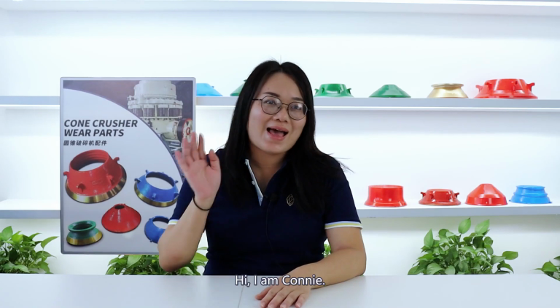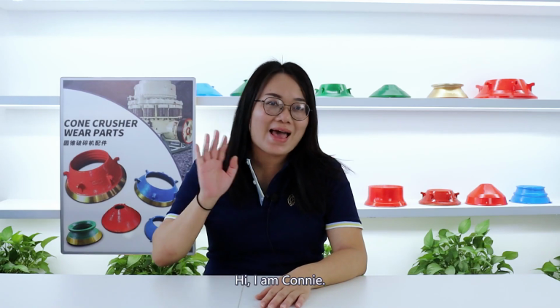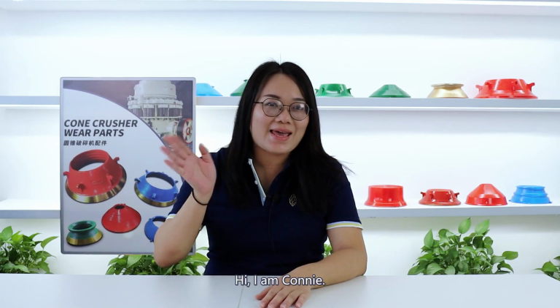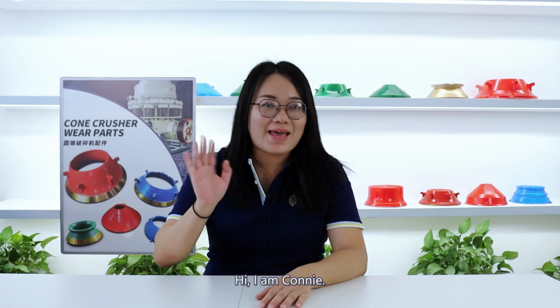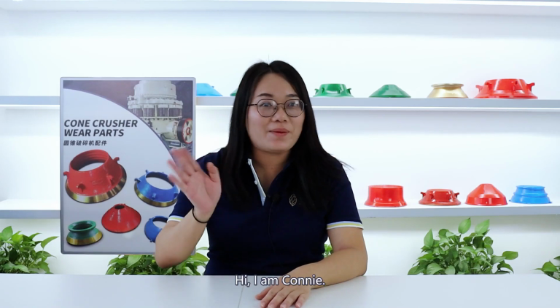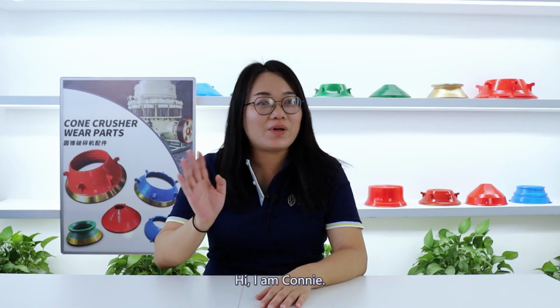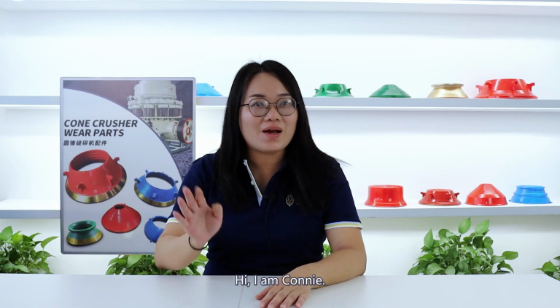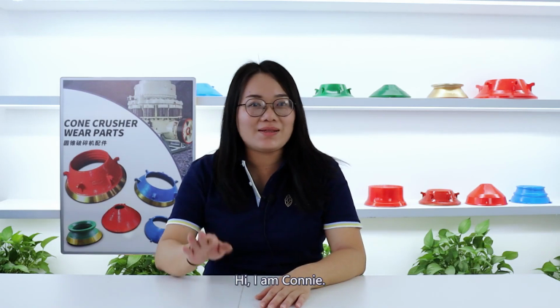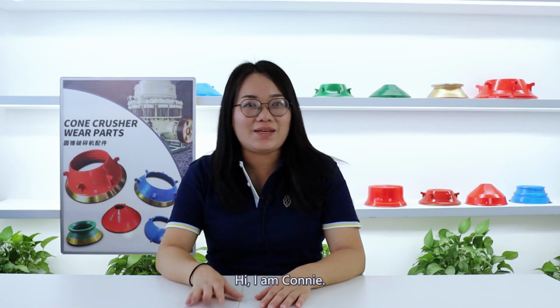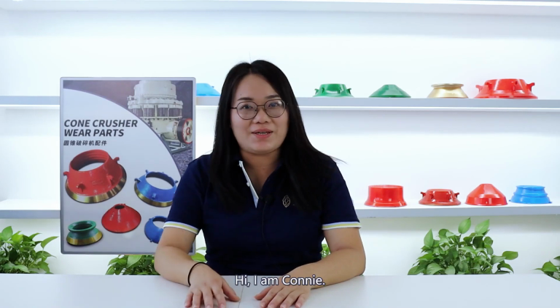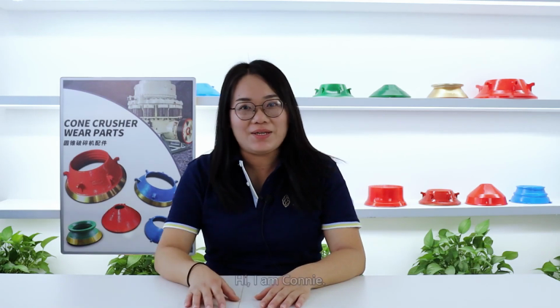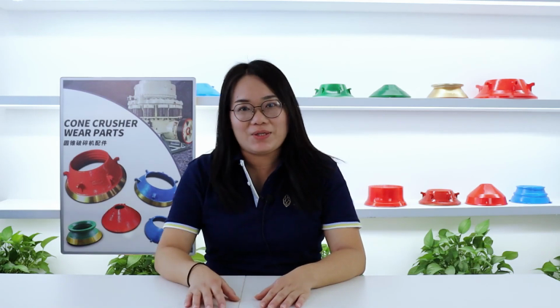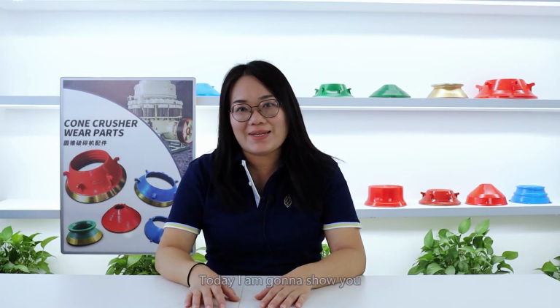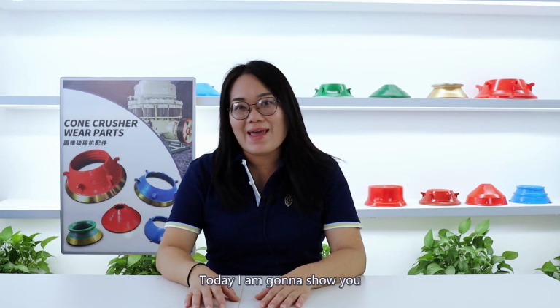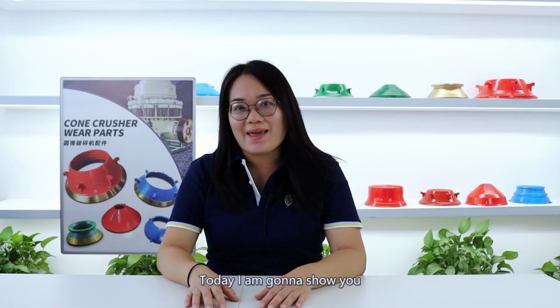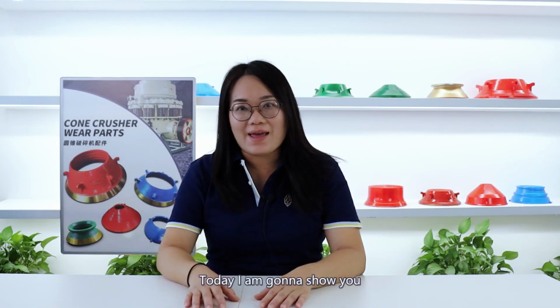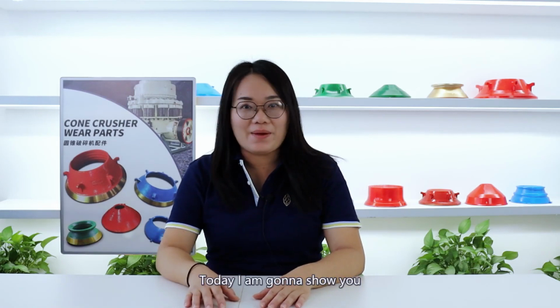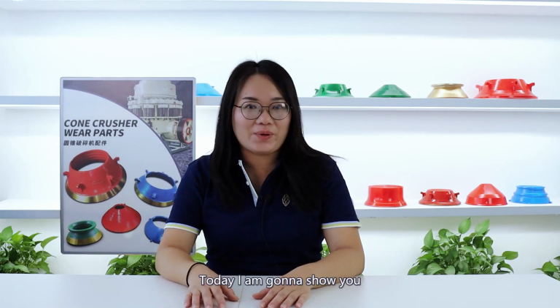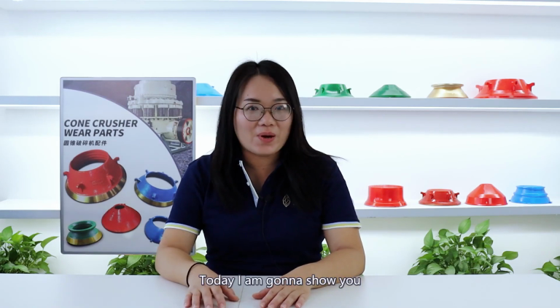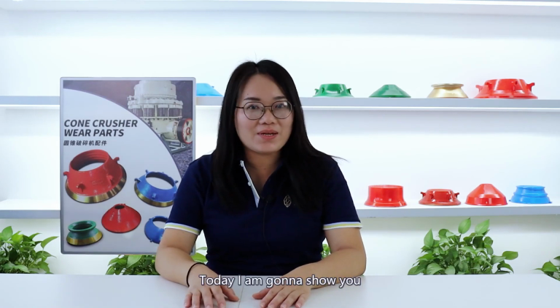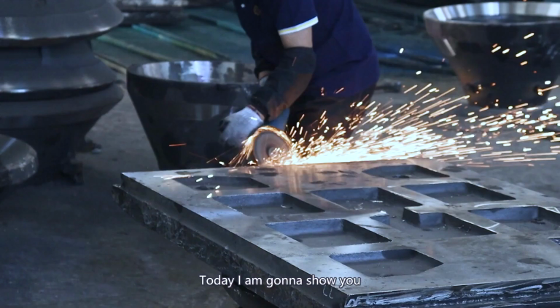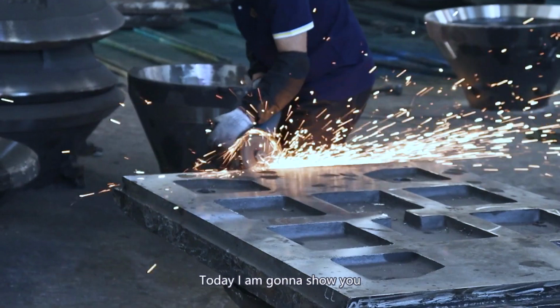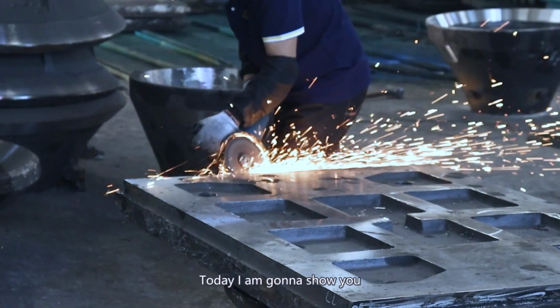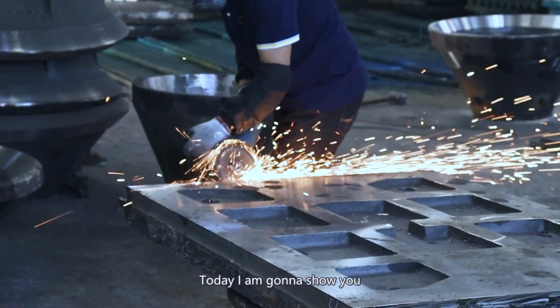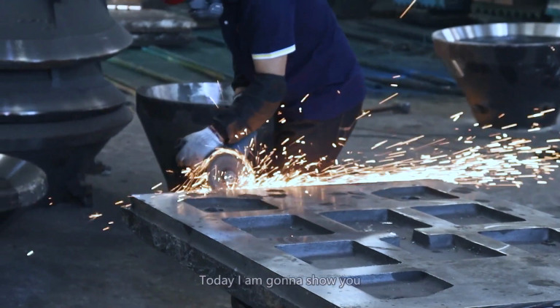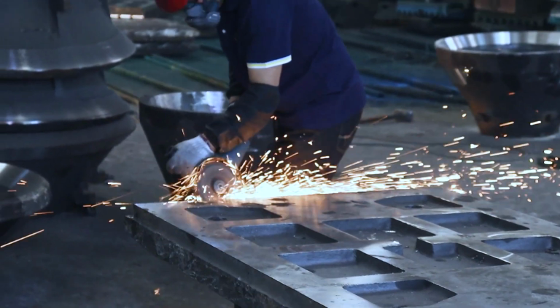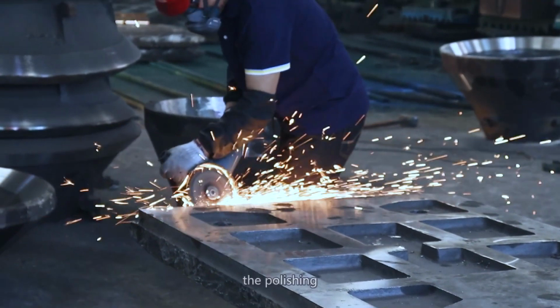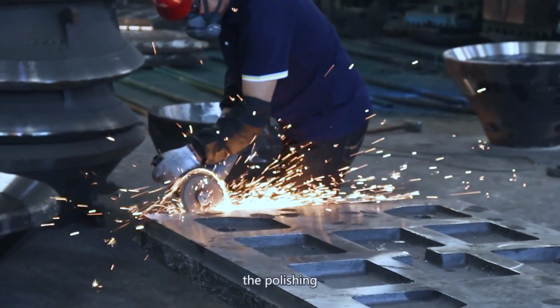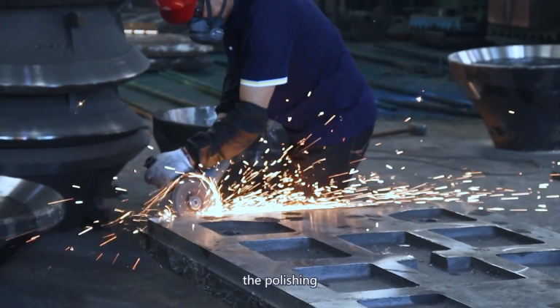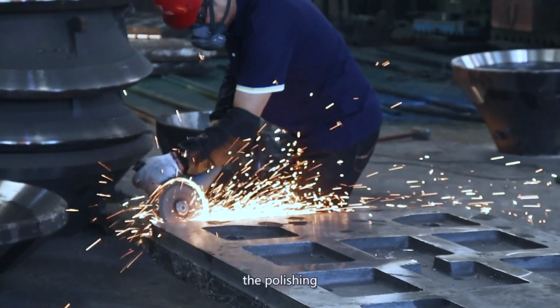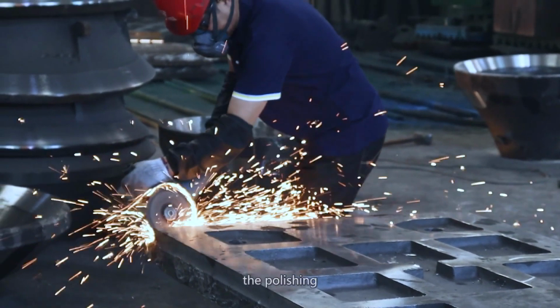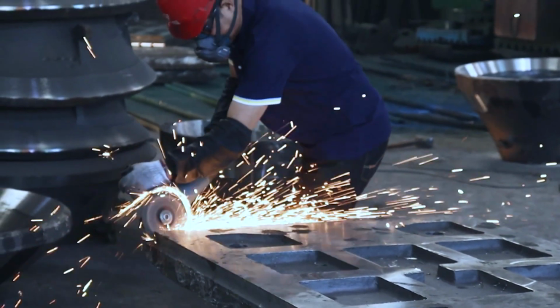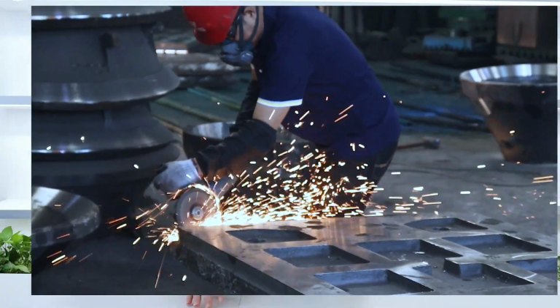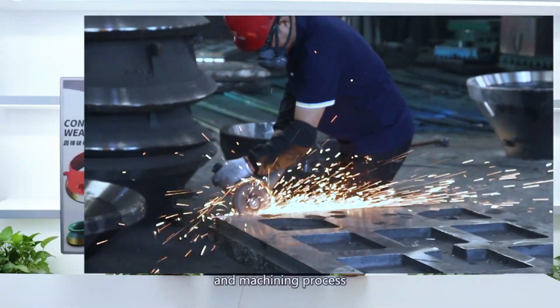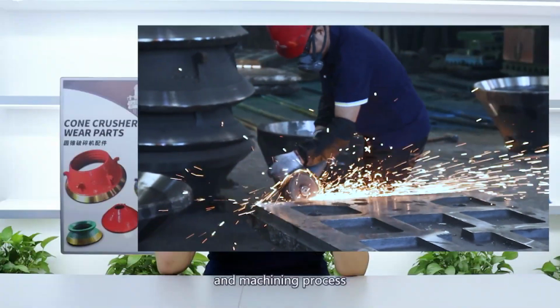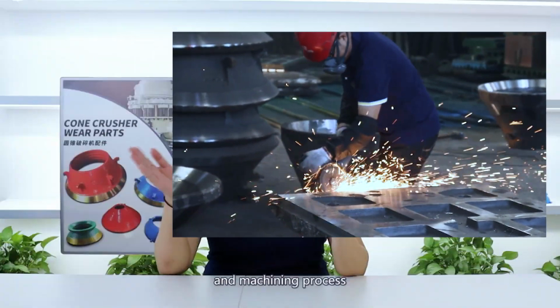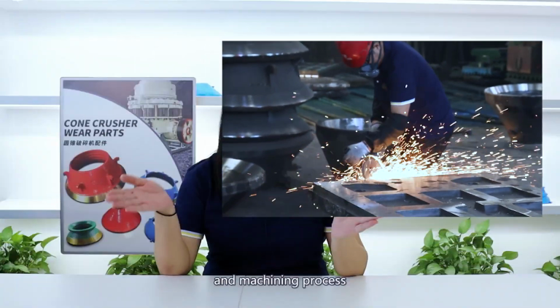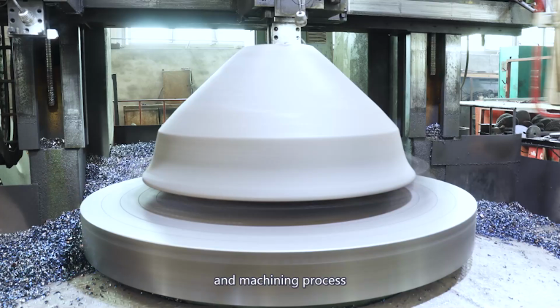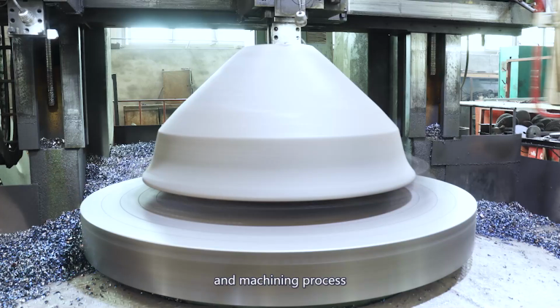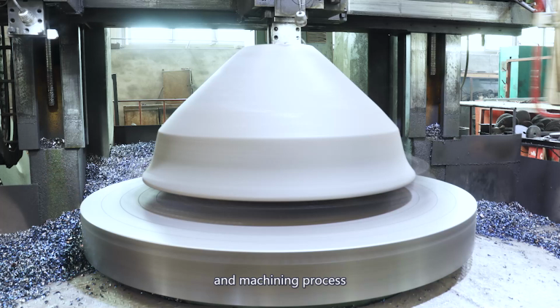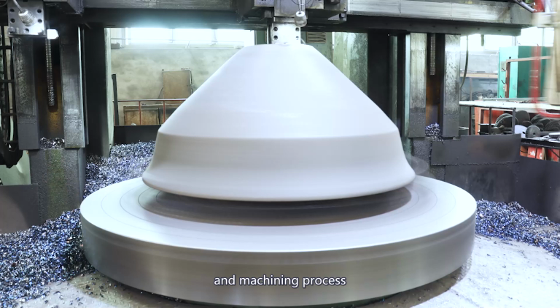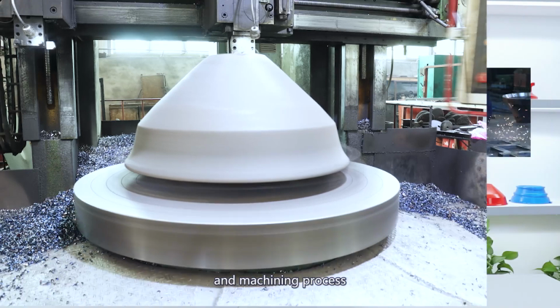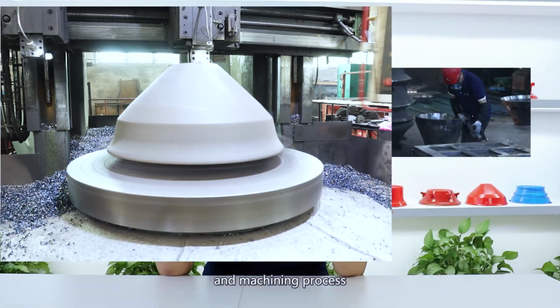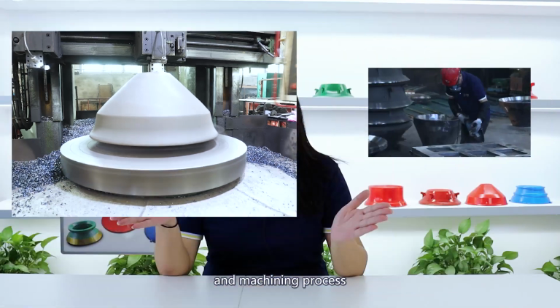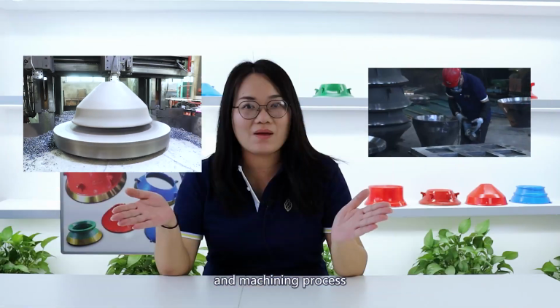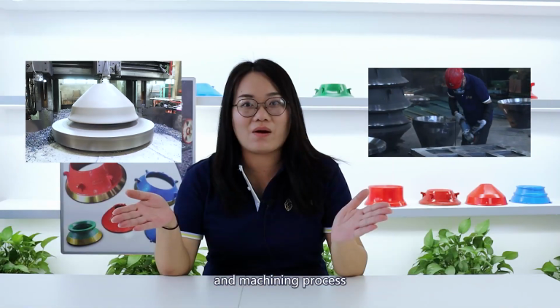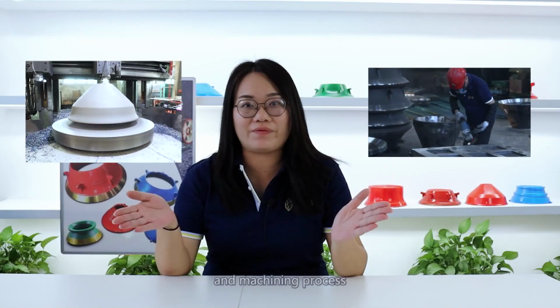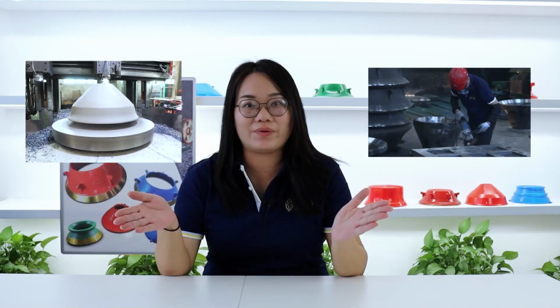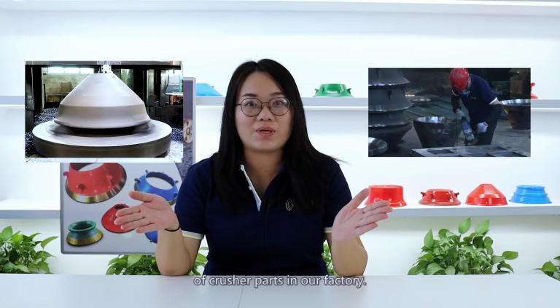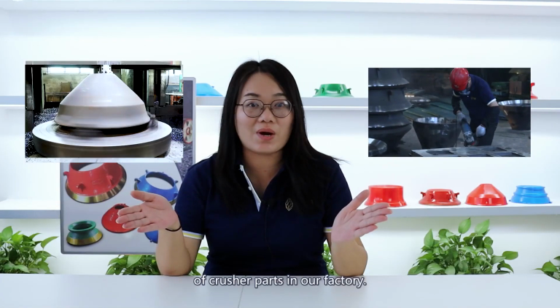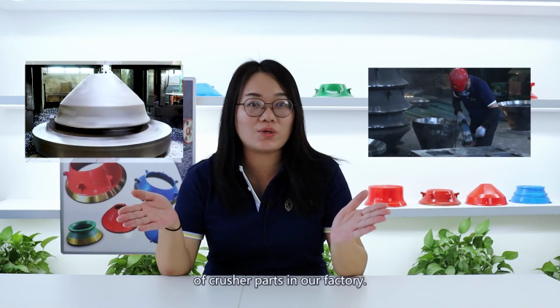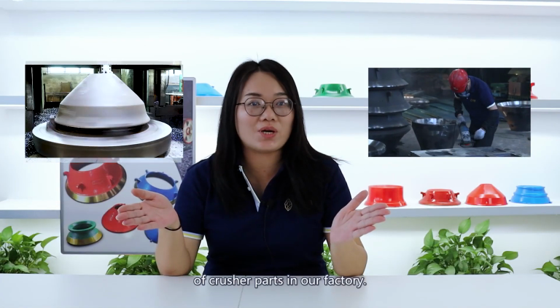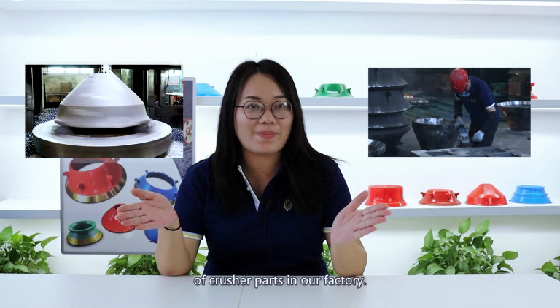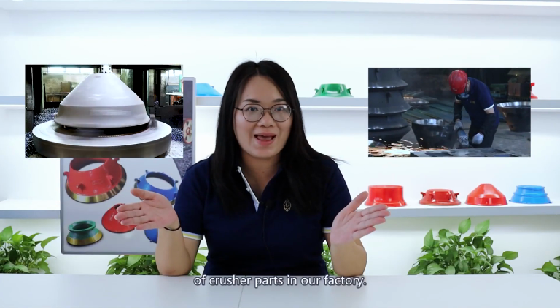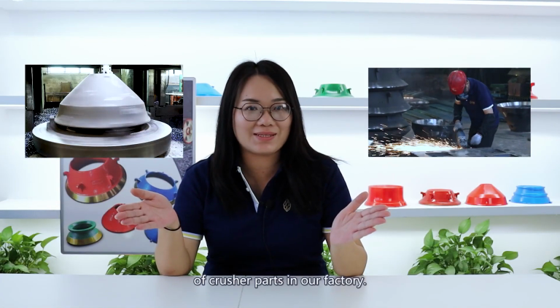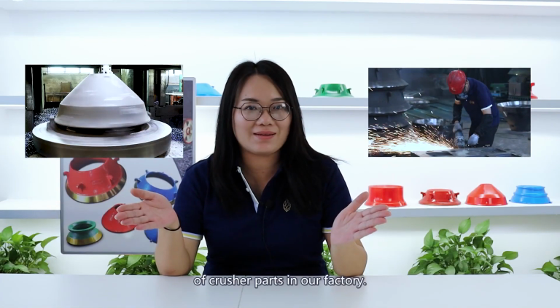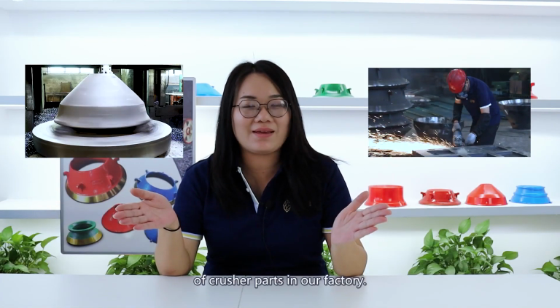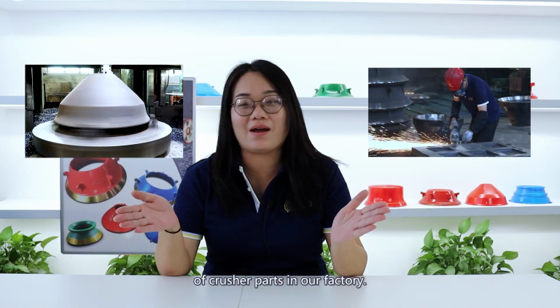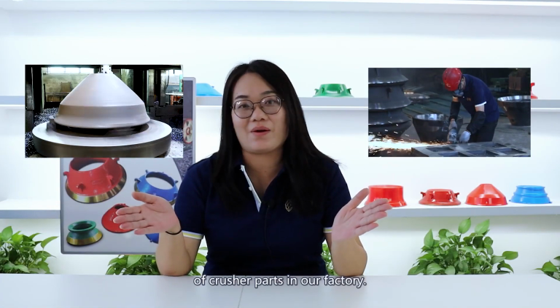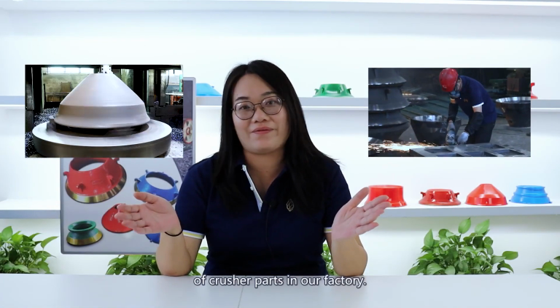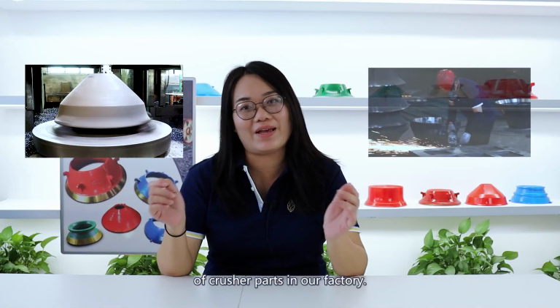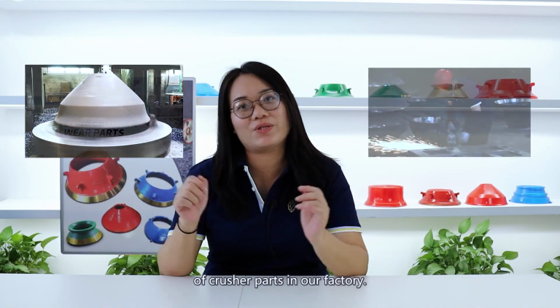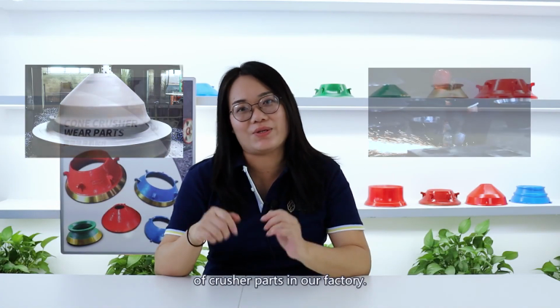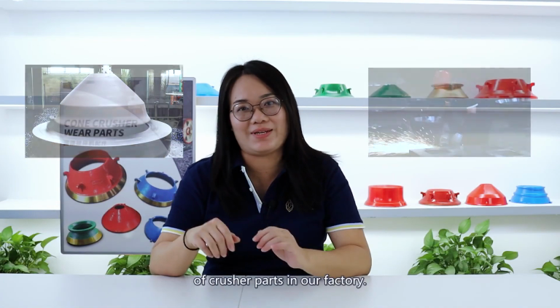Hi, I'm Connie. Today, I'm gonna show you the polishing and machining process of collage pads in our factory.